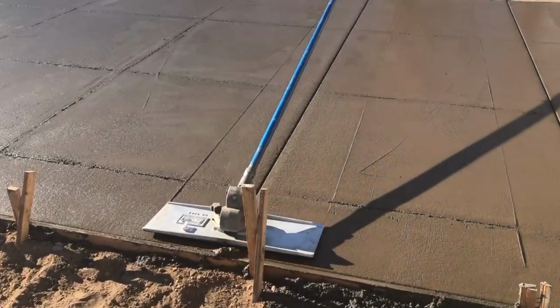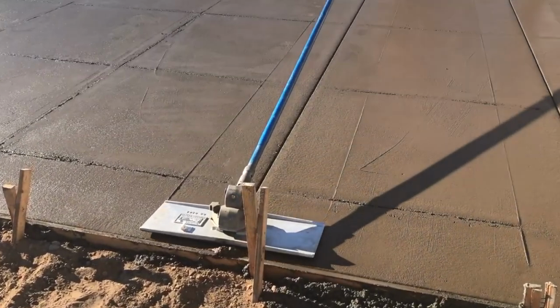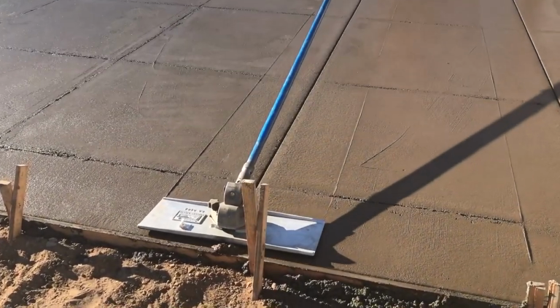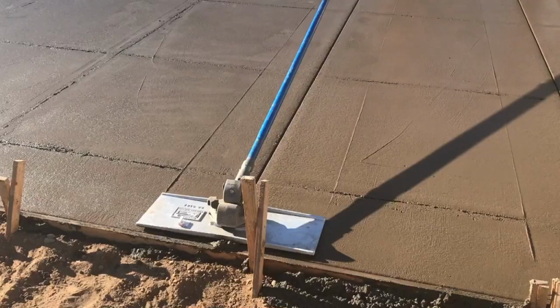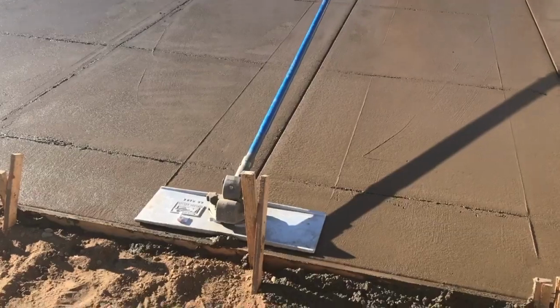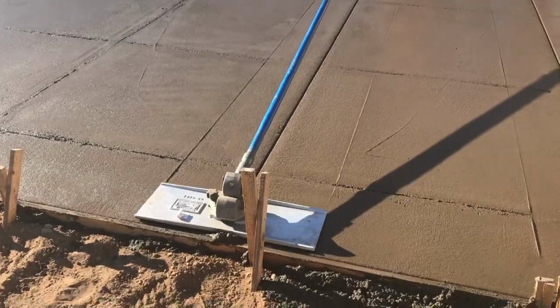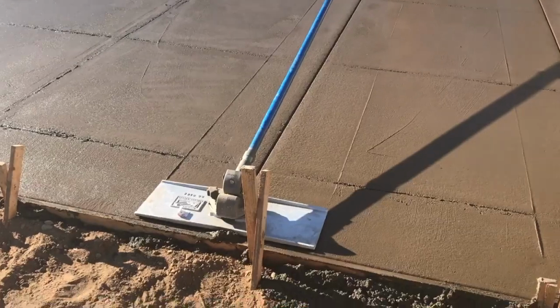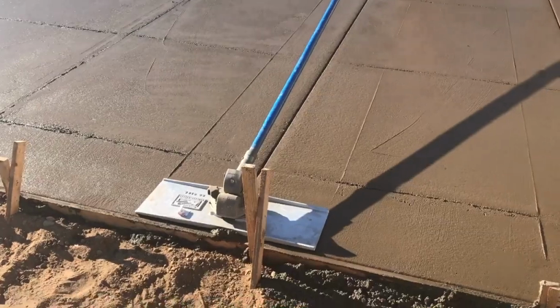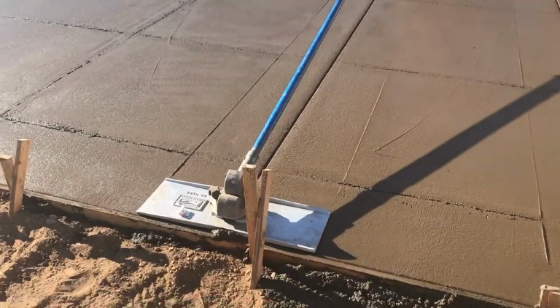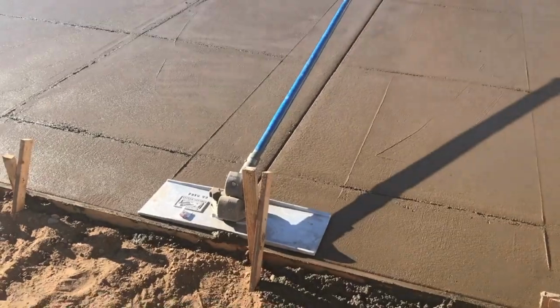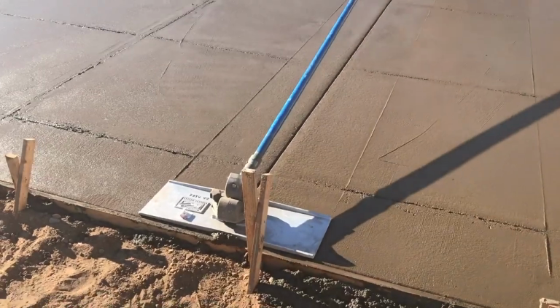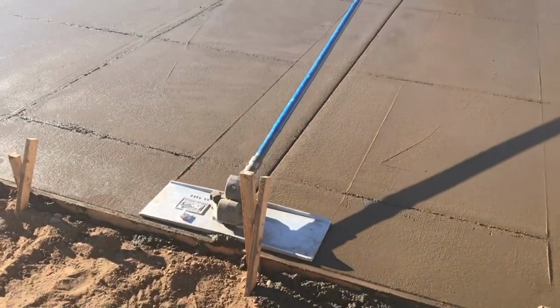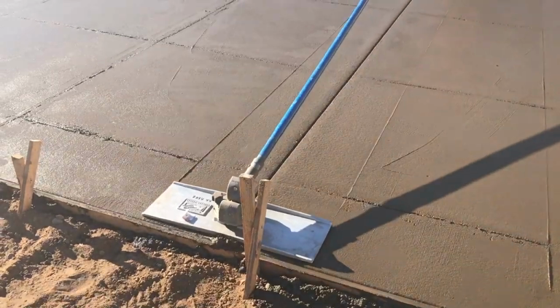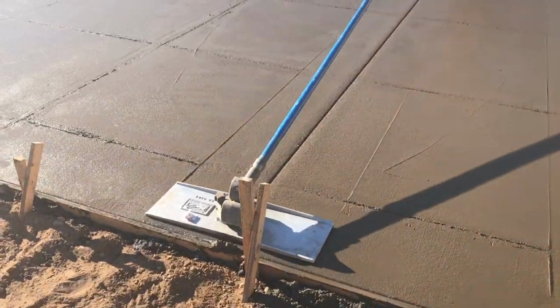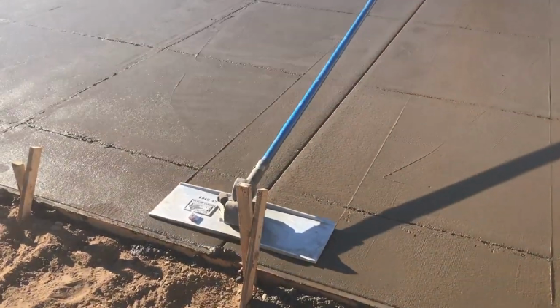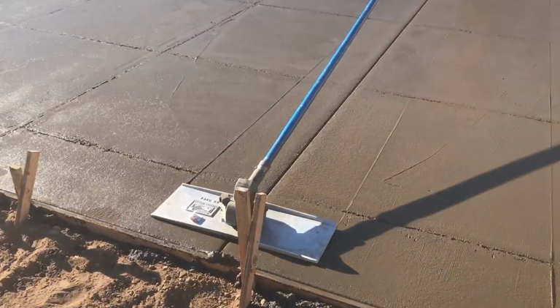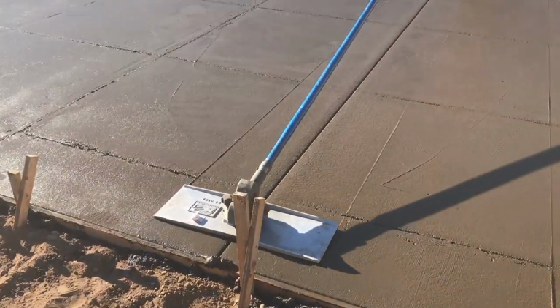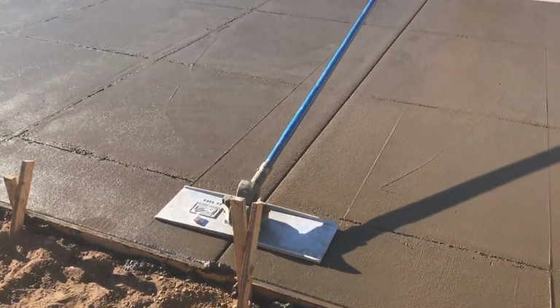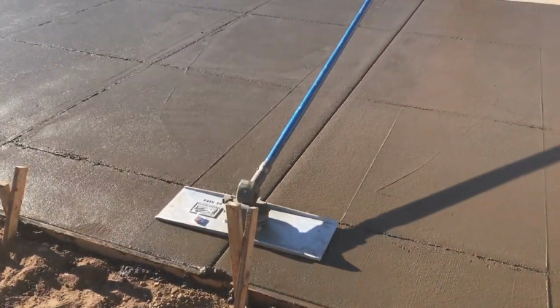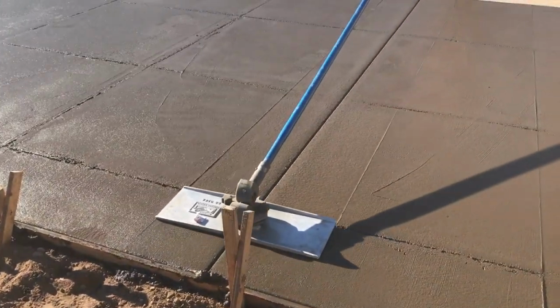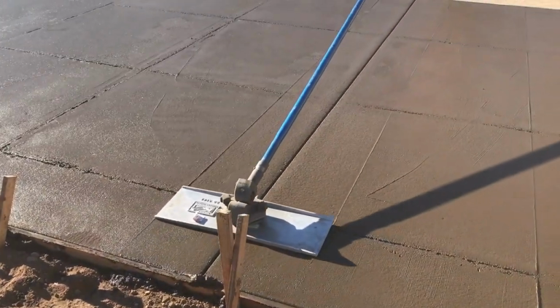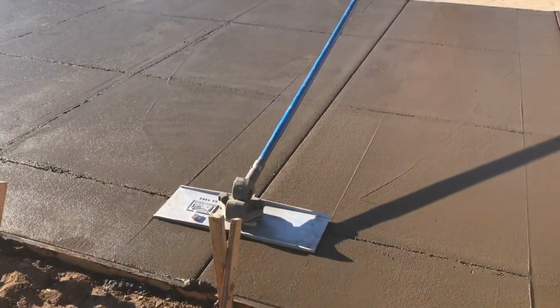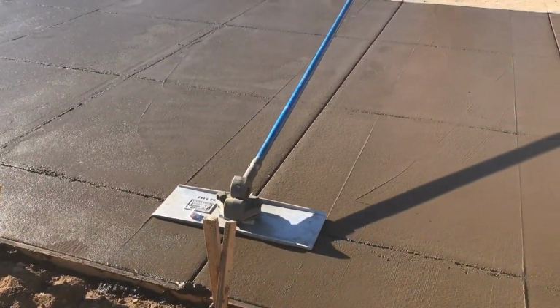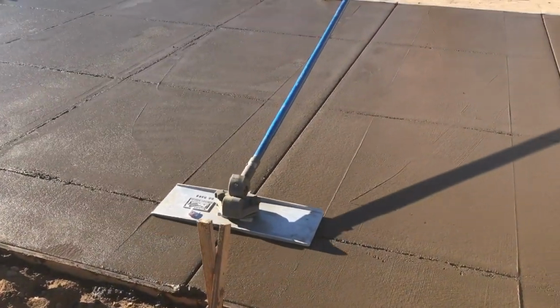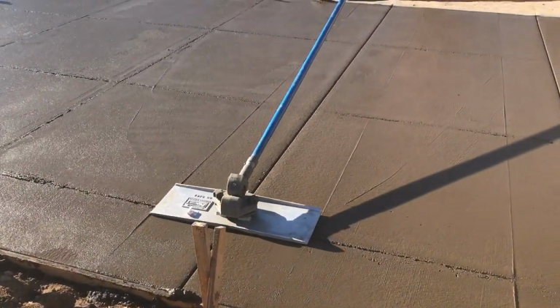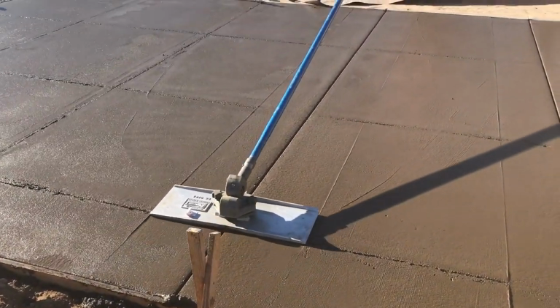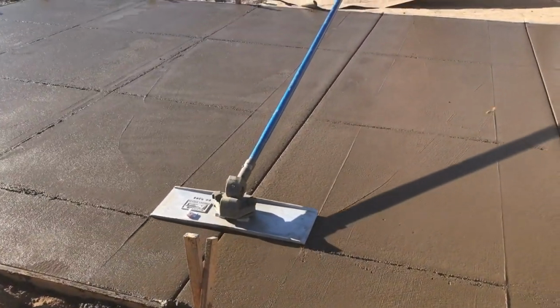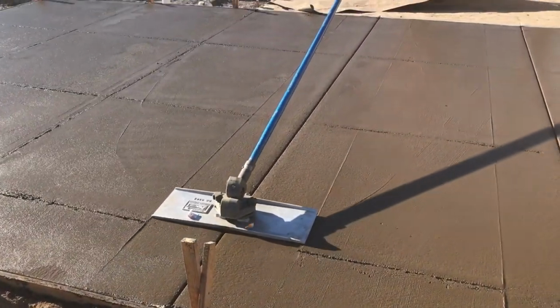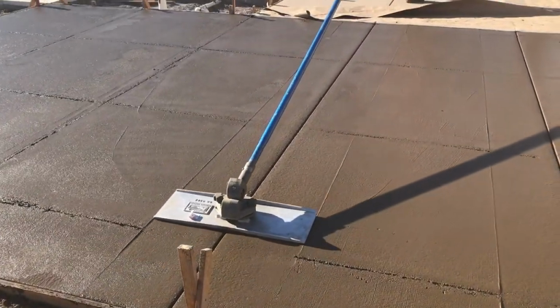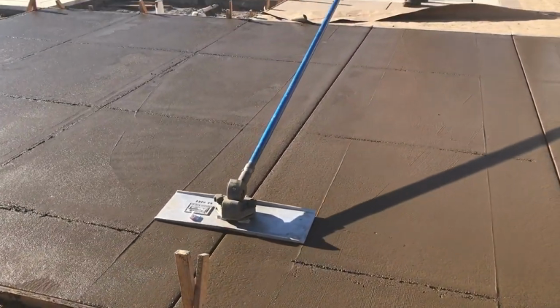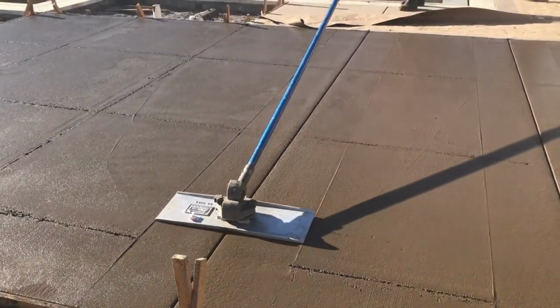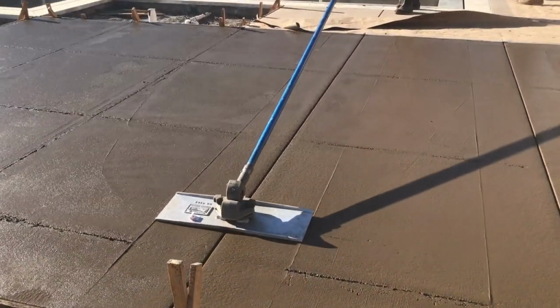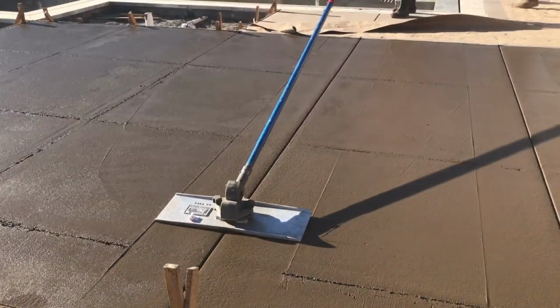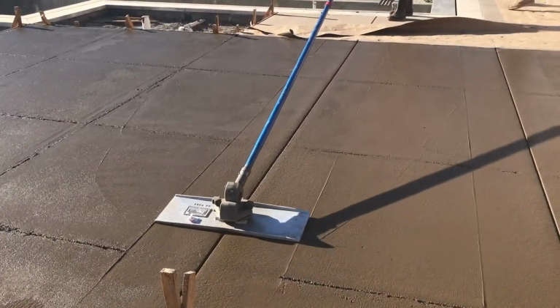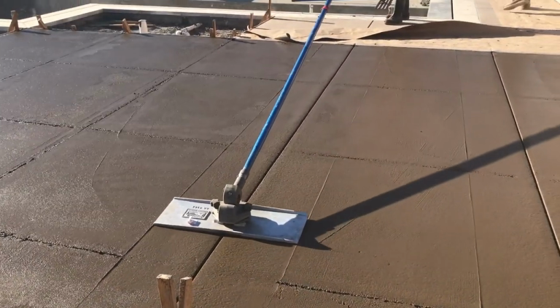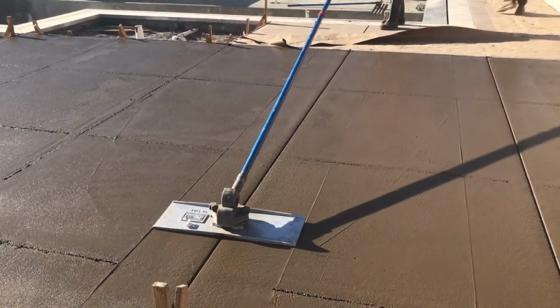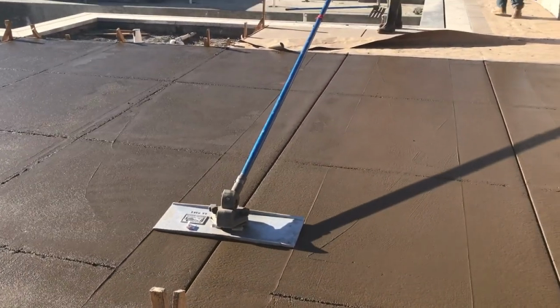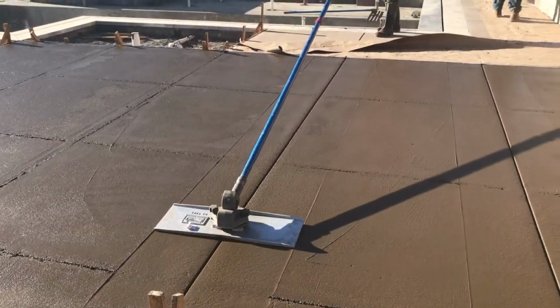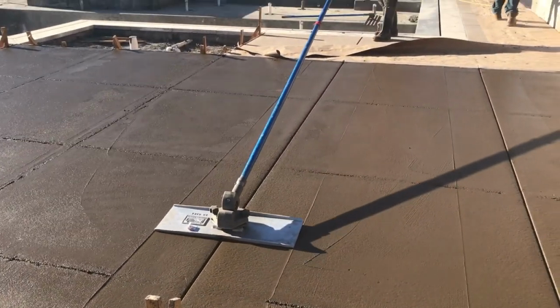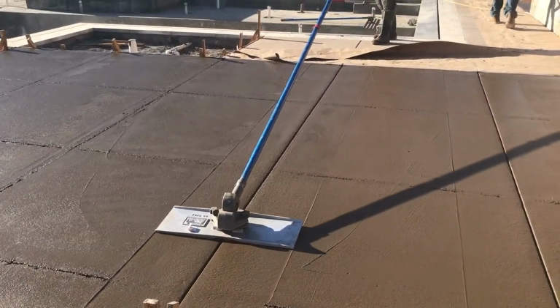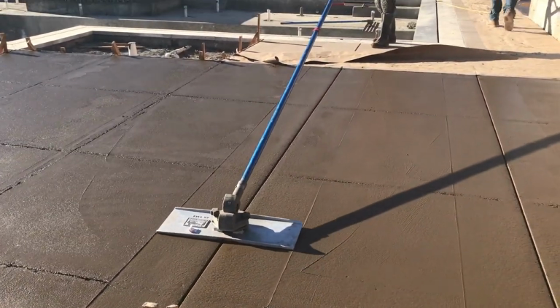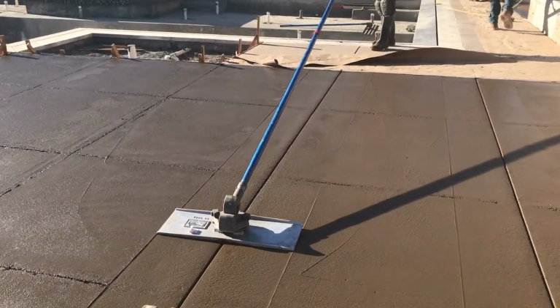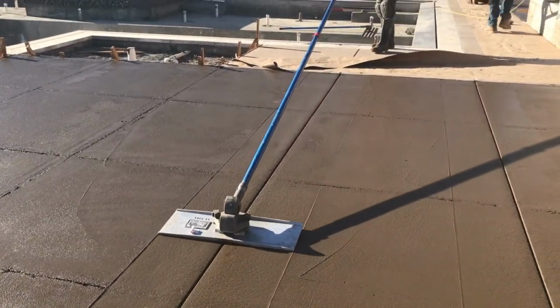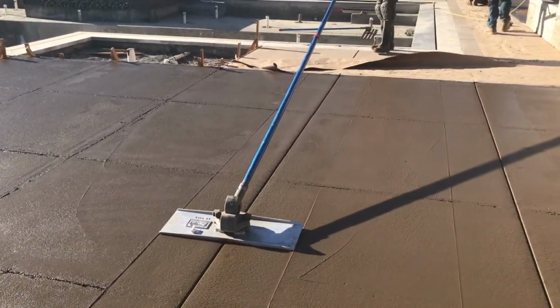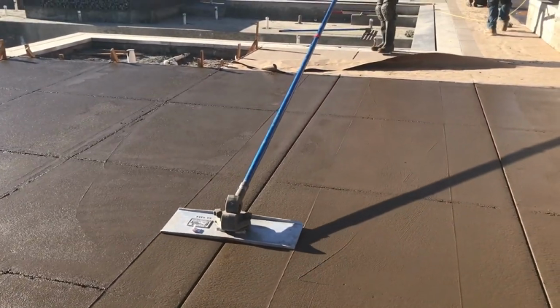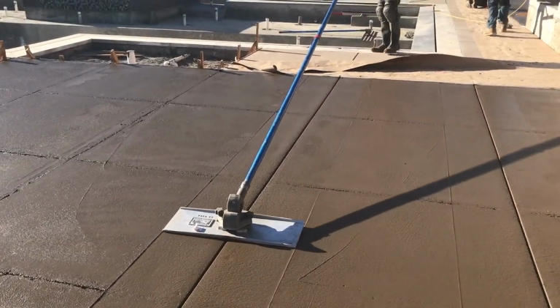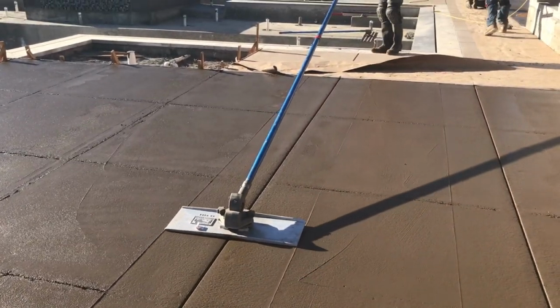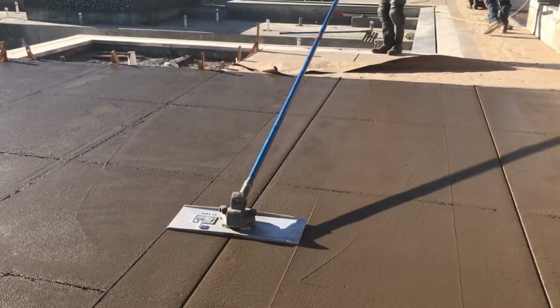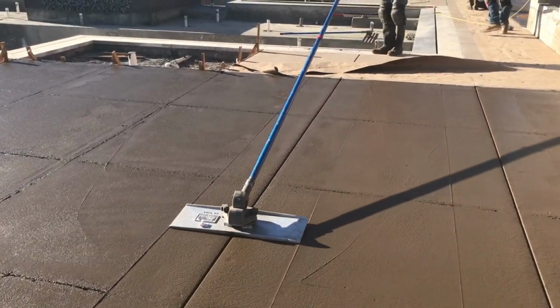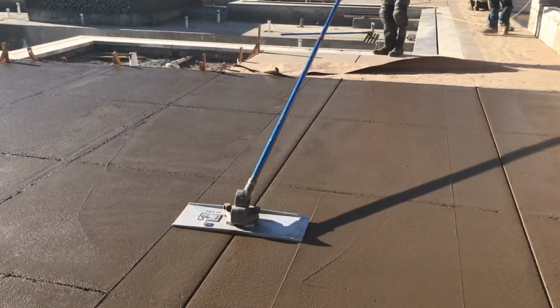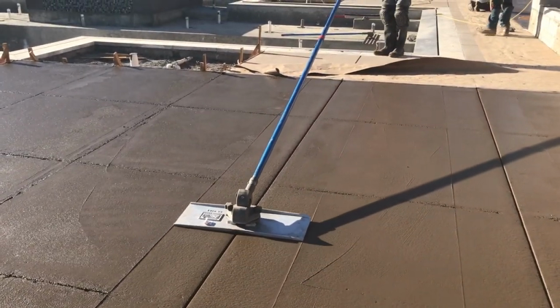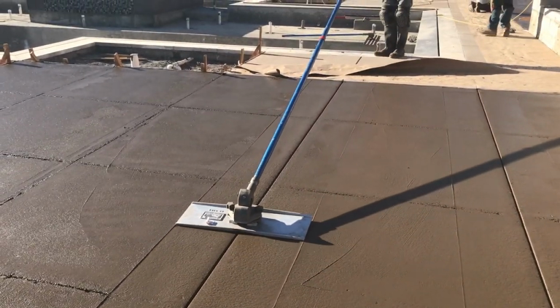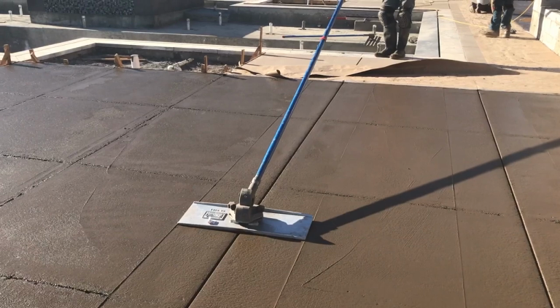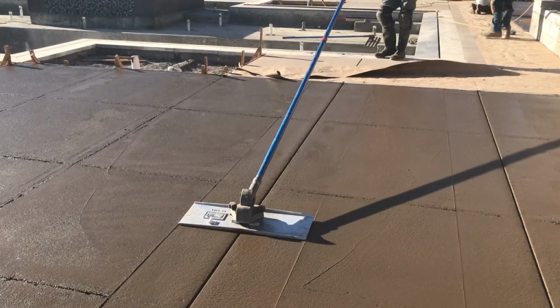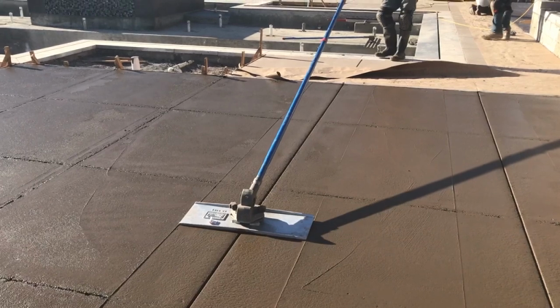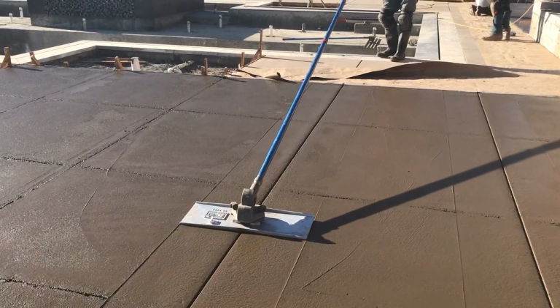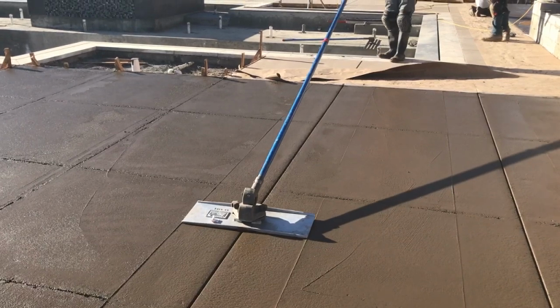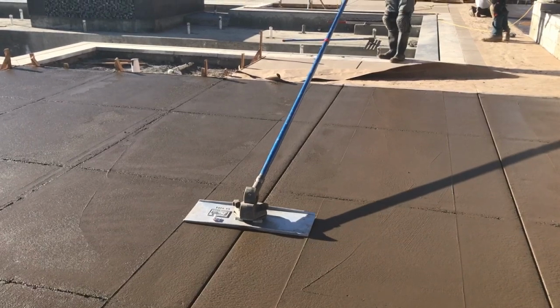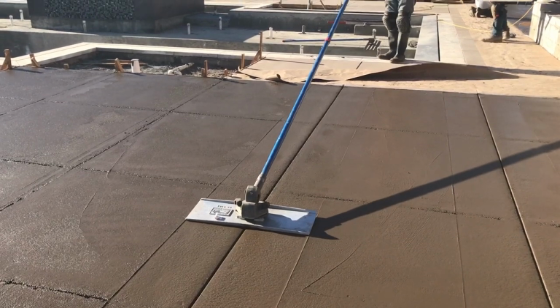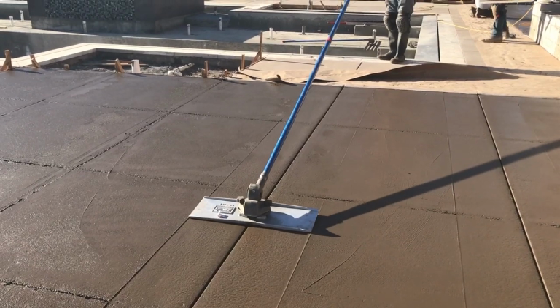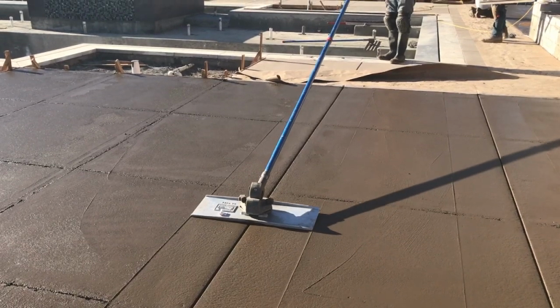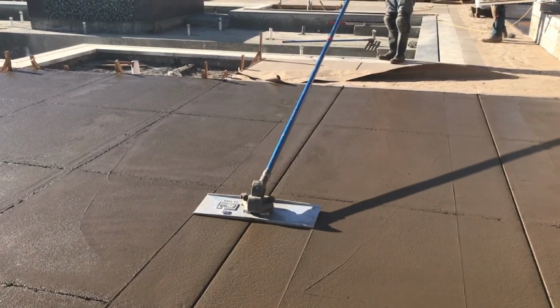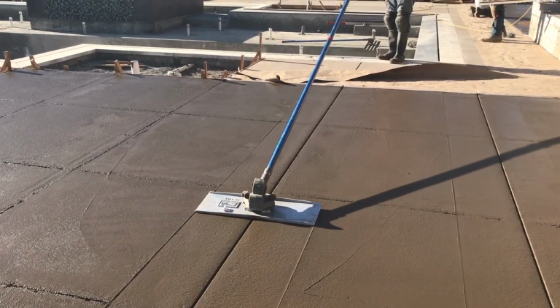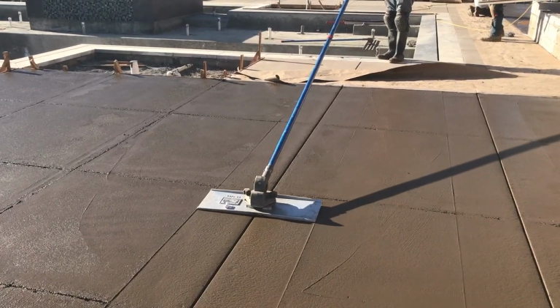The Magvibe Pro can be attached to a Clancy Groover, as shown in the video. It moves the aggregate out of the way and brings cream to the joint.